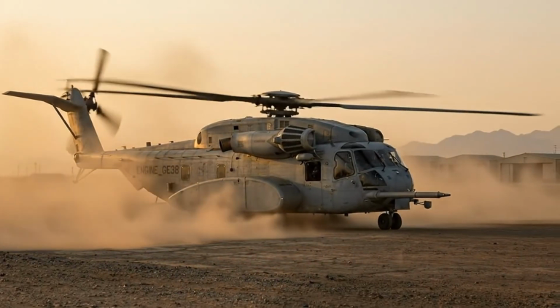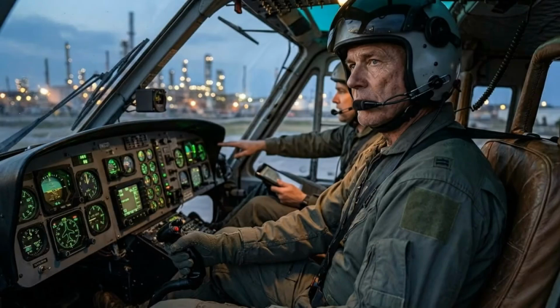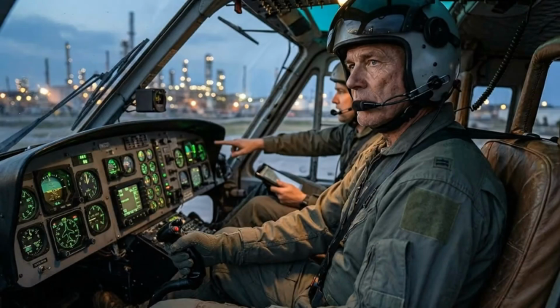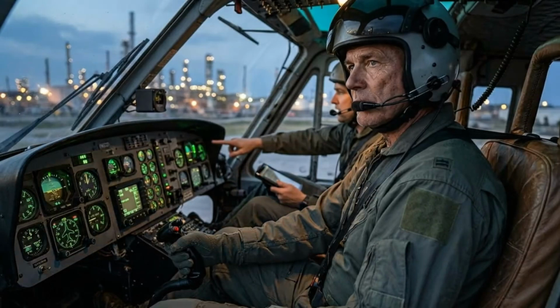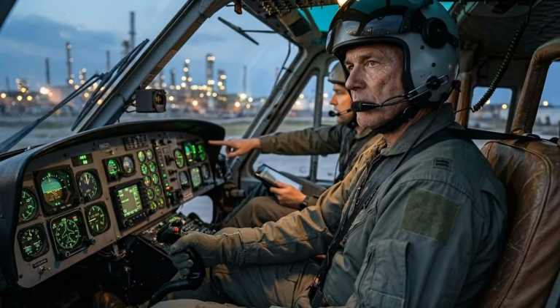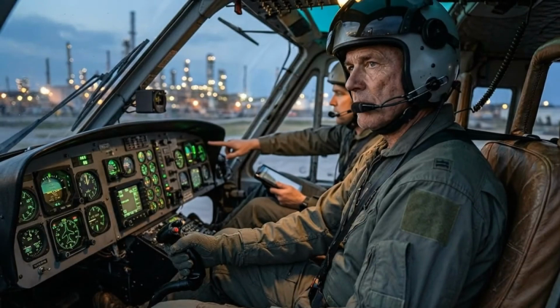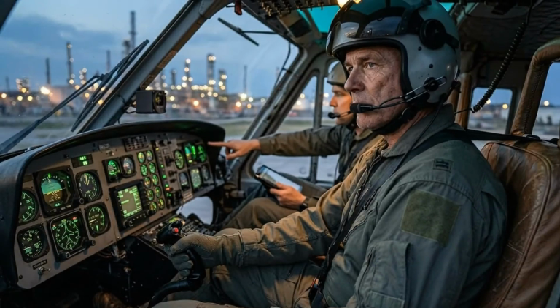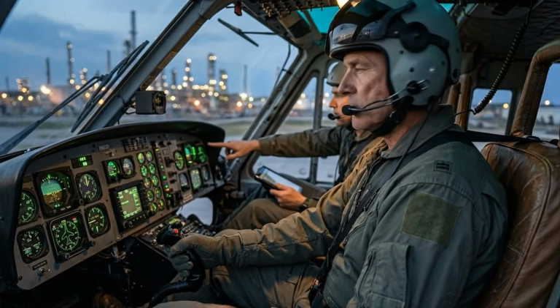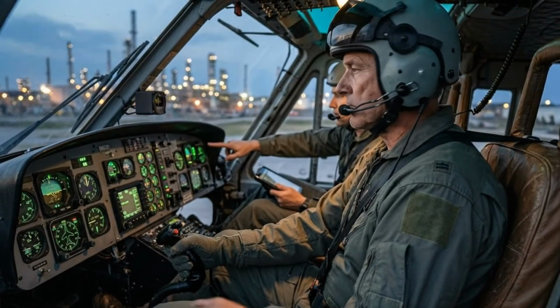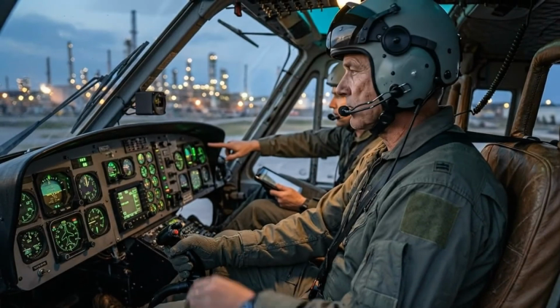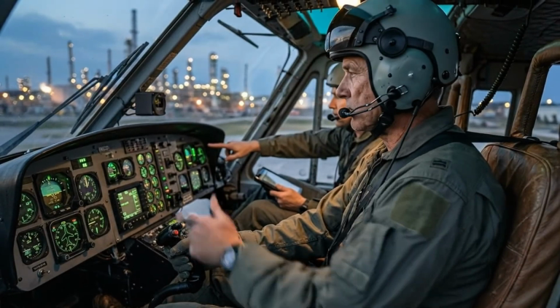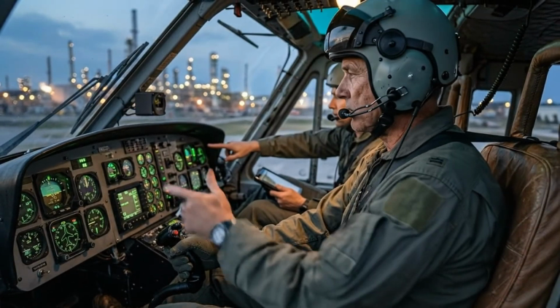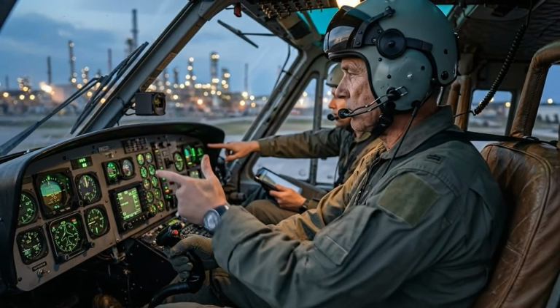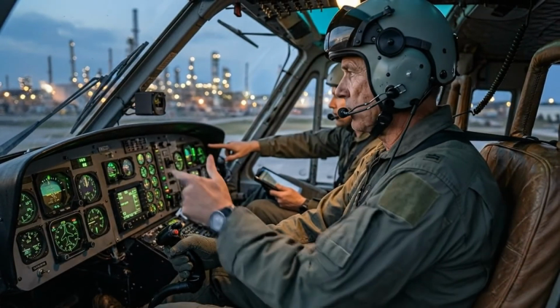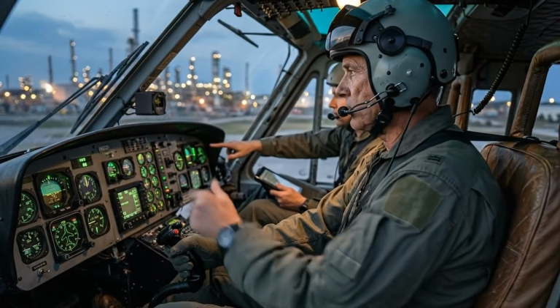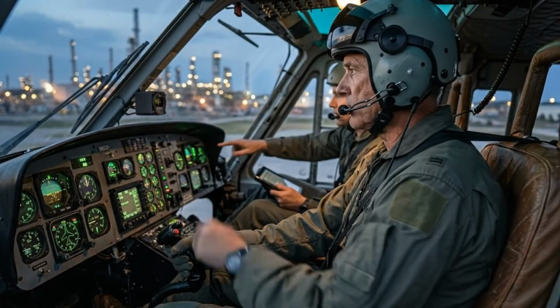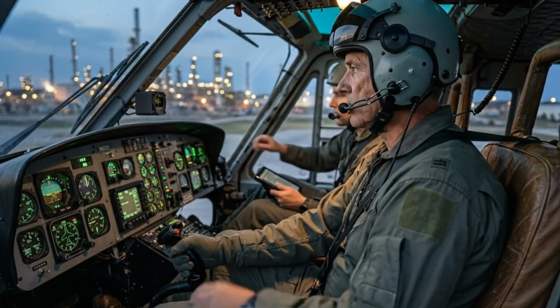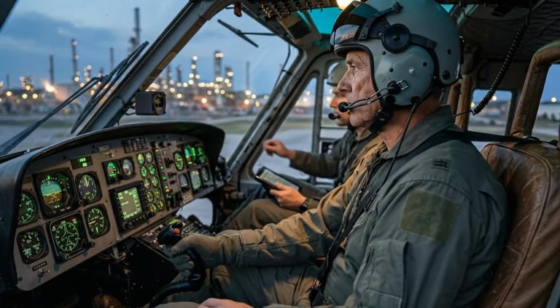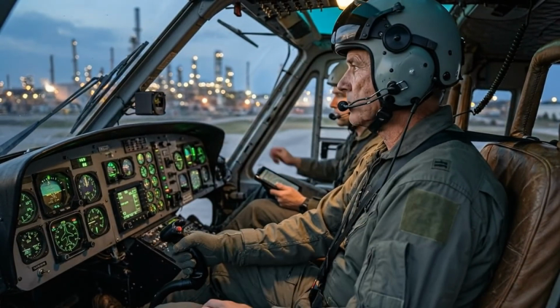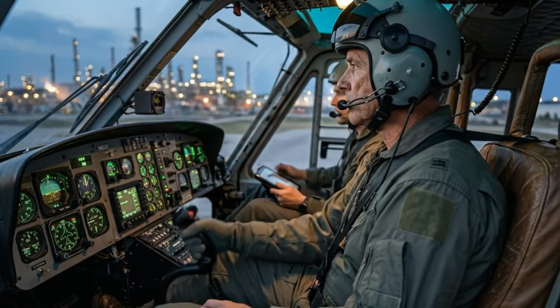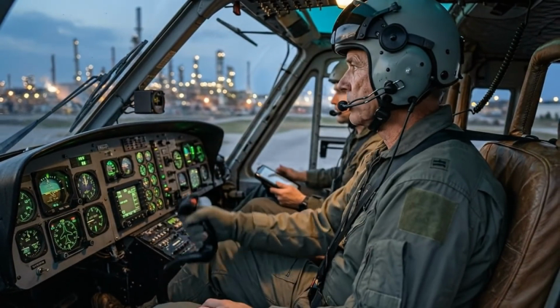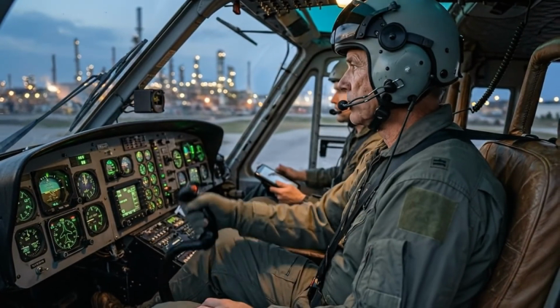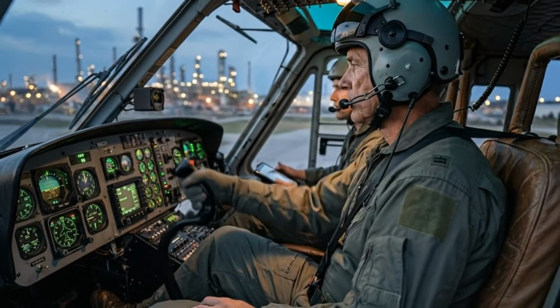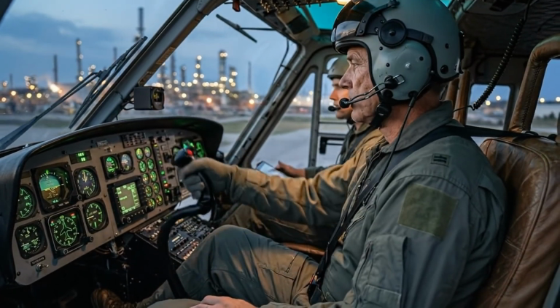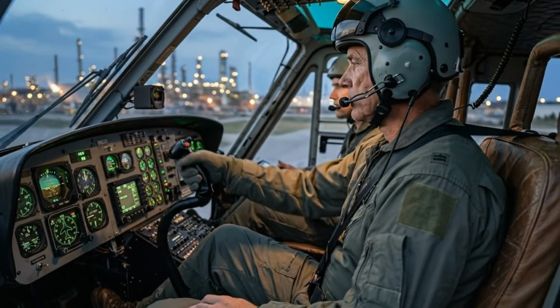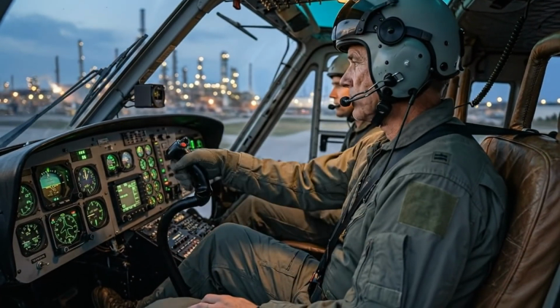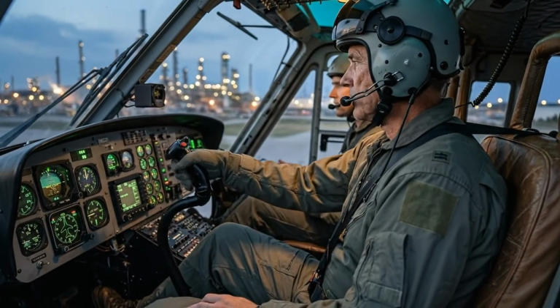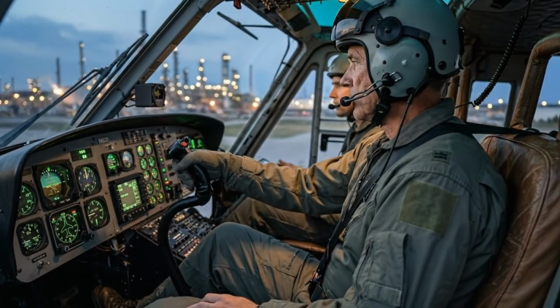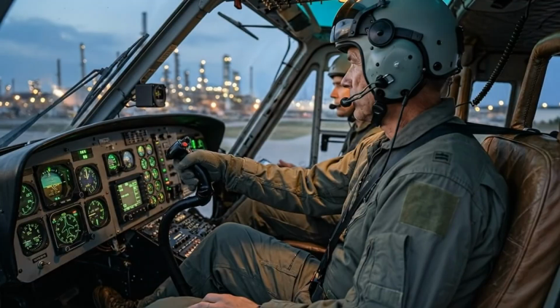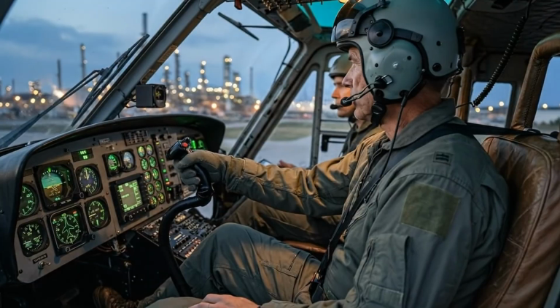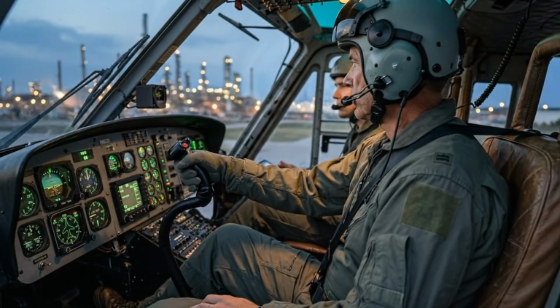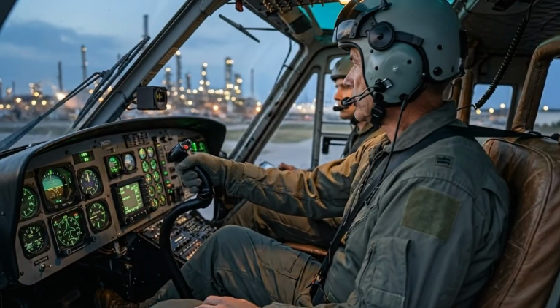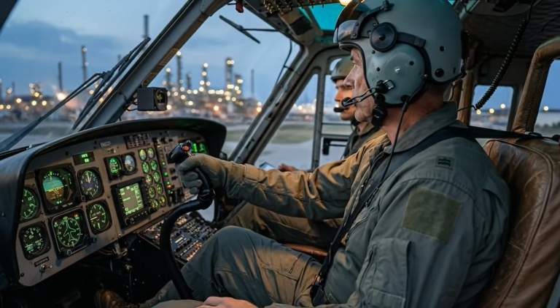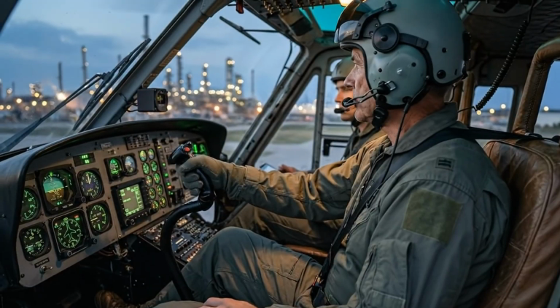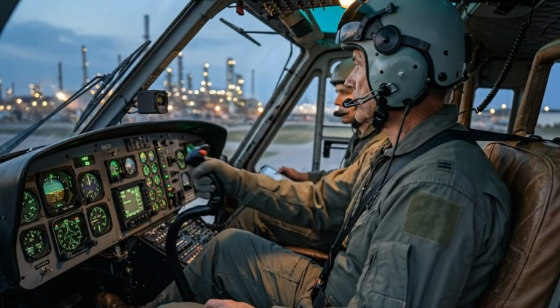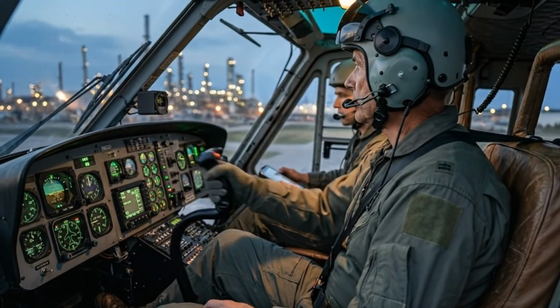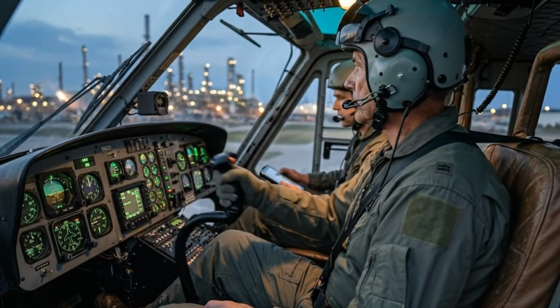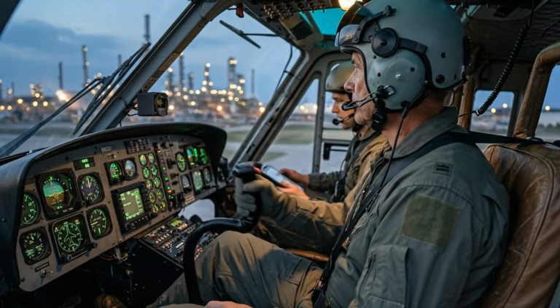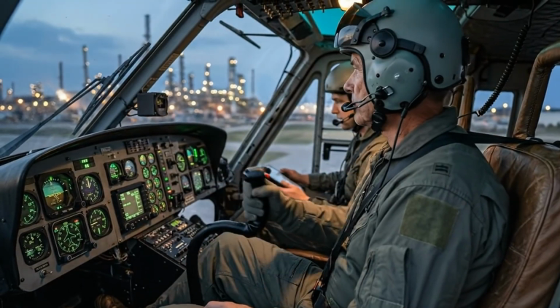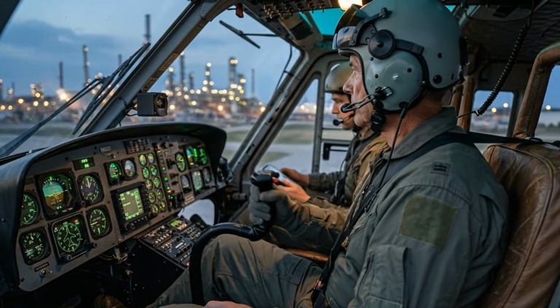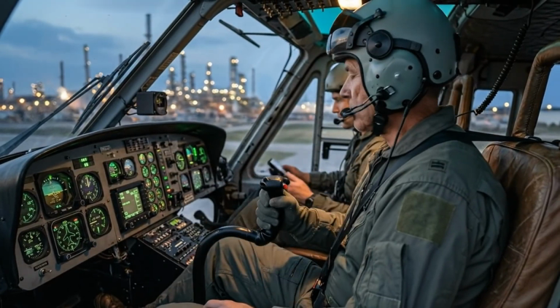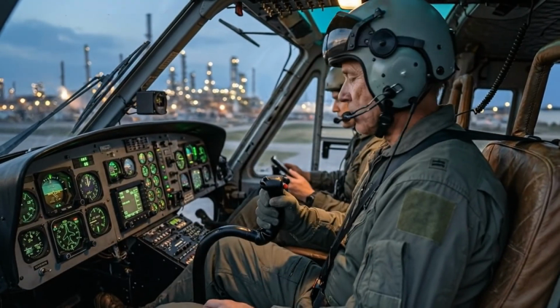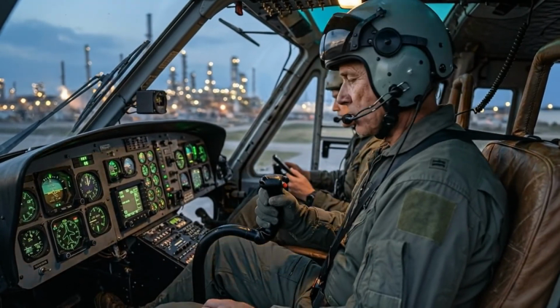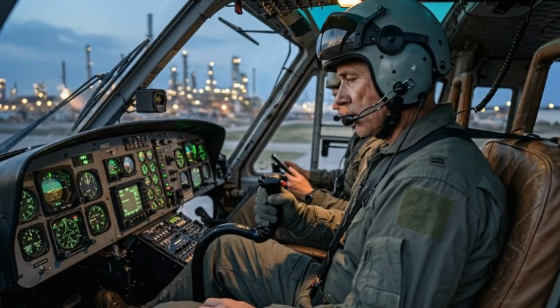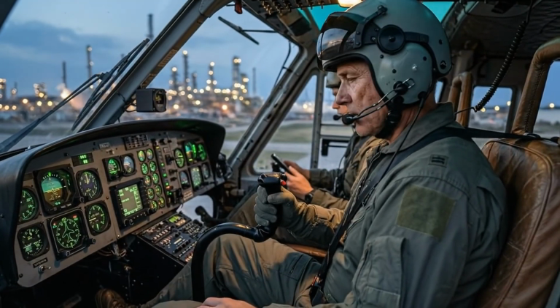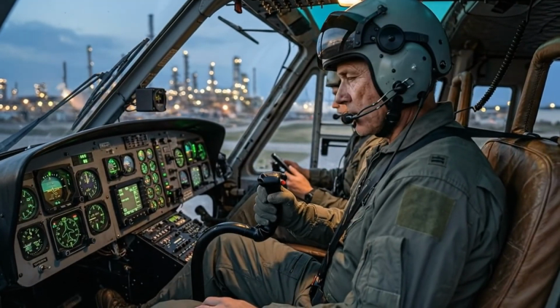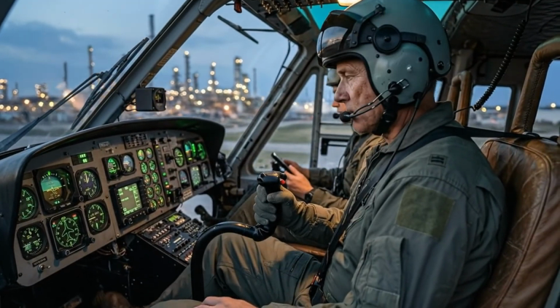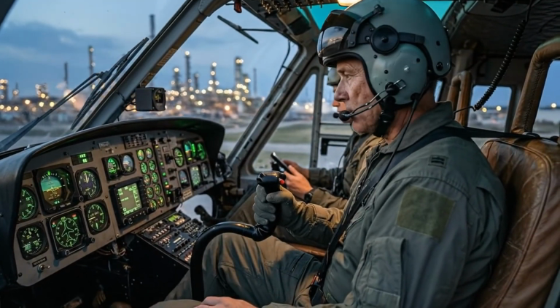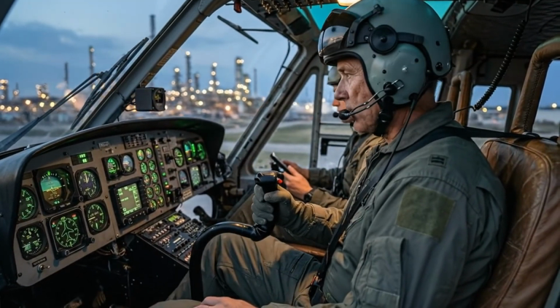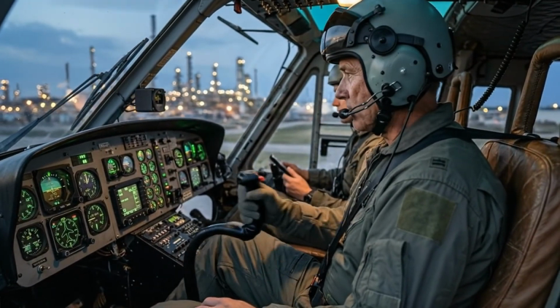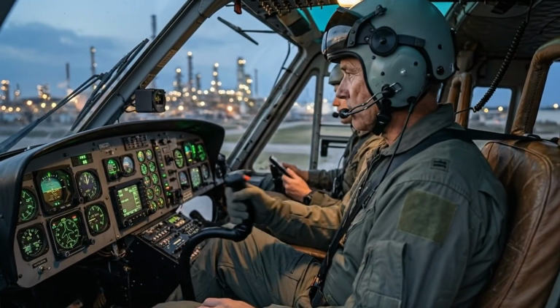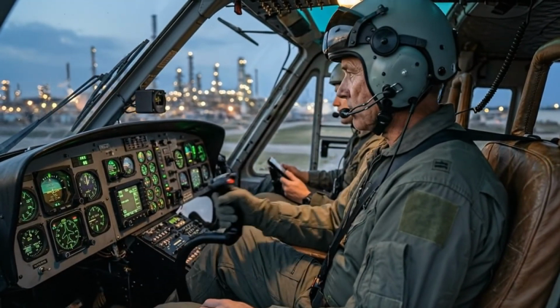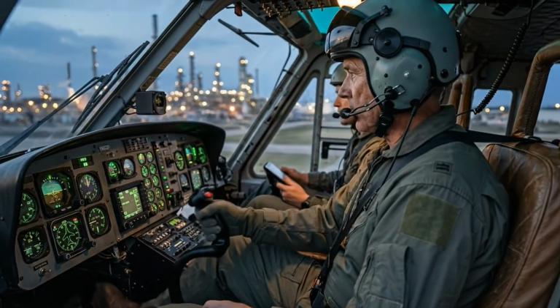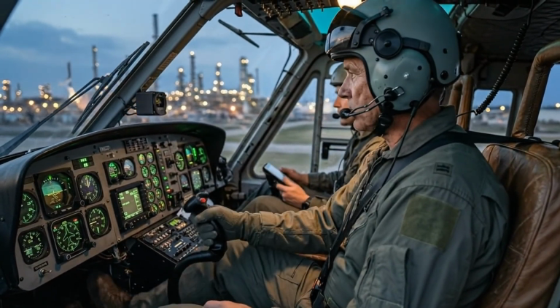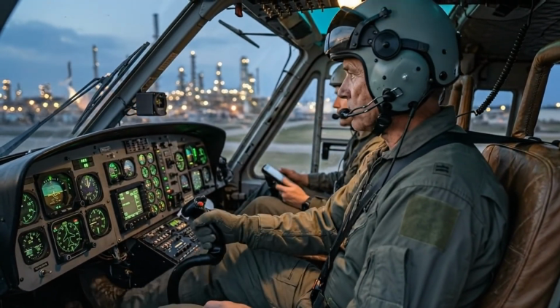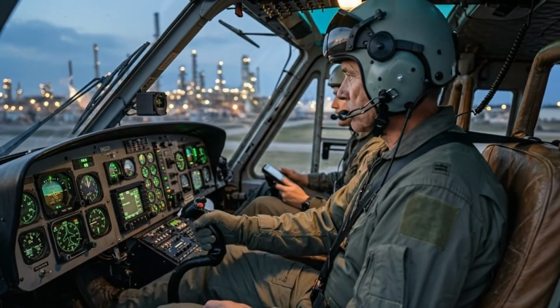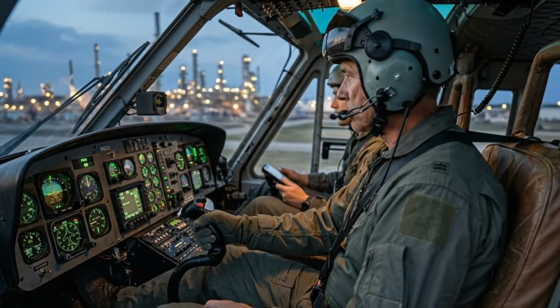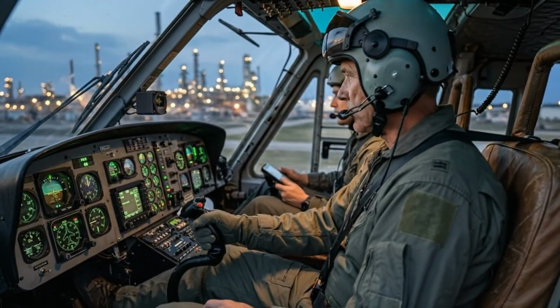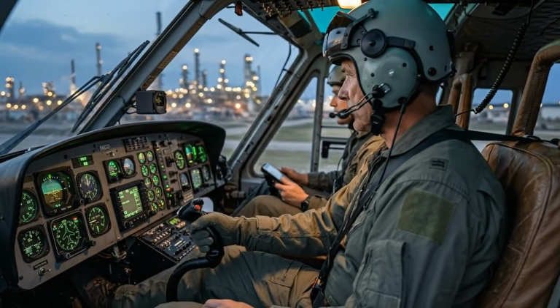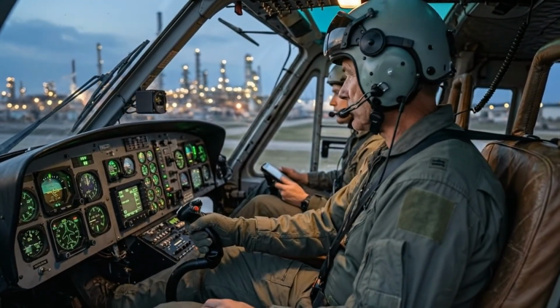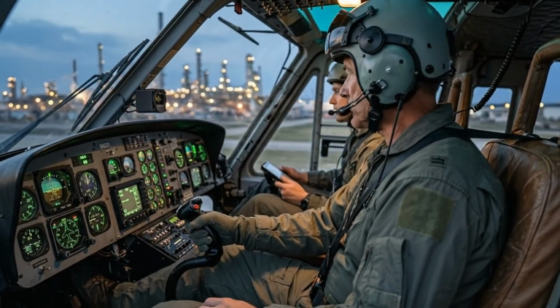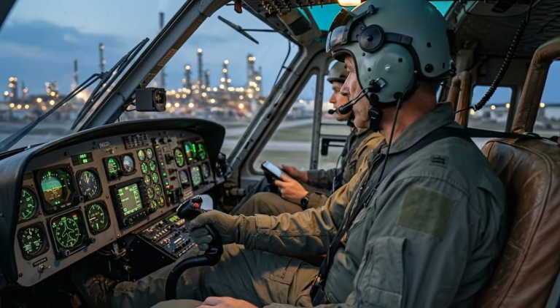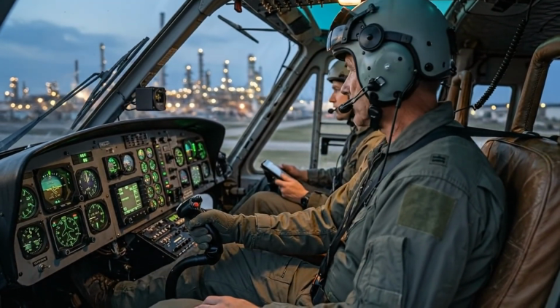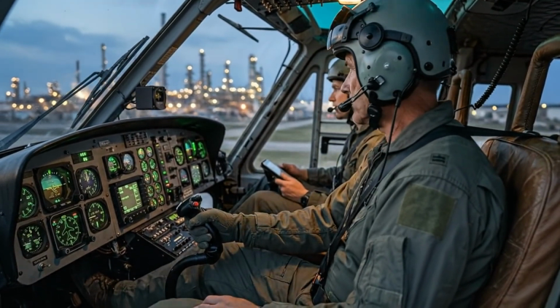Collective up. Weight shift confirmed. Pressure looks good. Collective down. Flight controls checked and responsive.